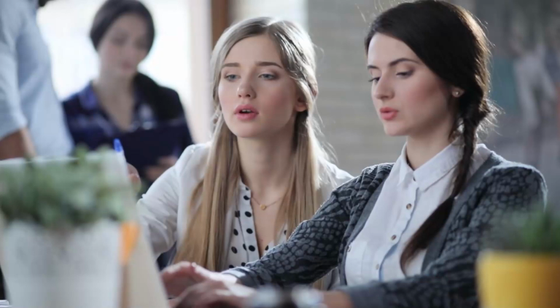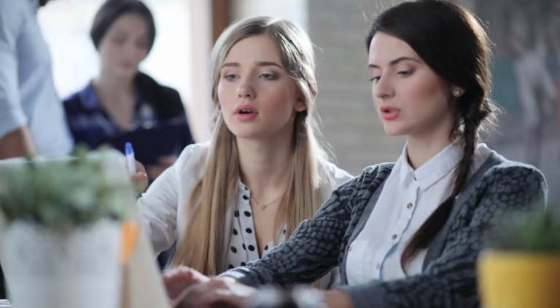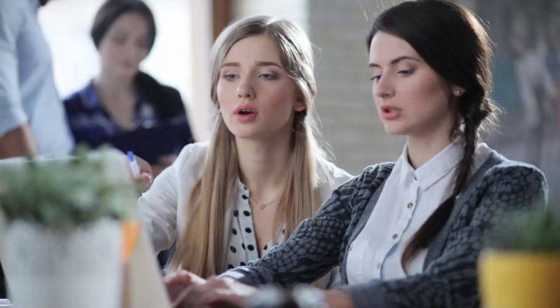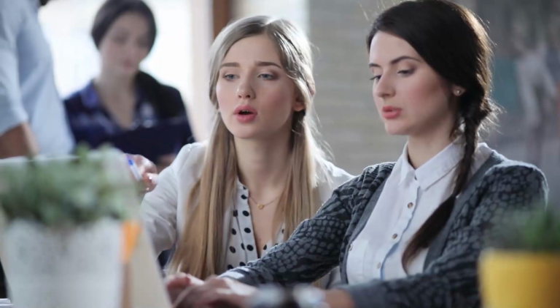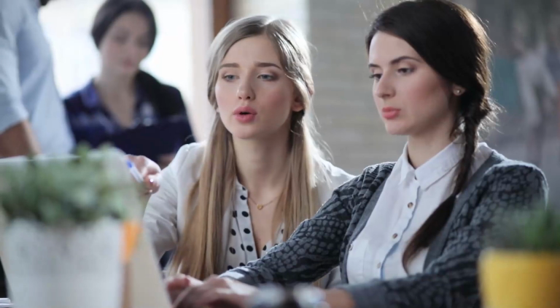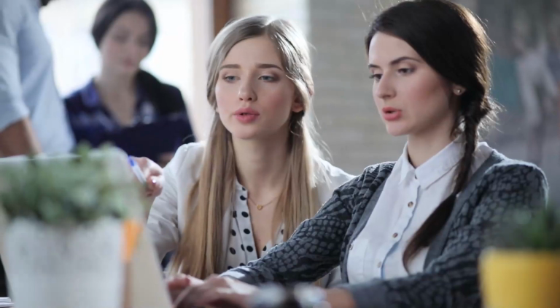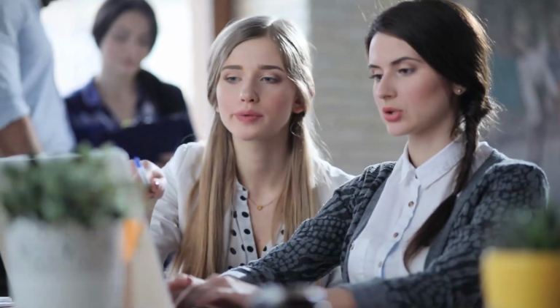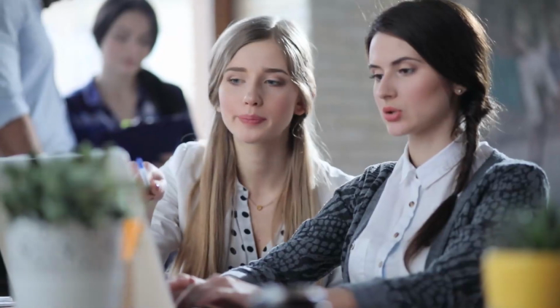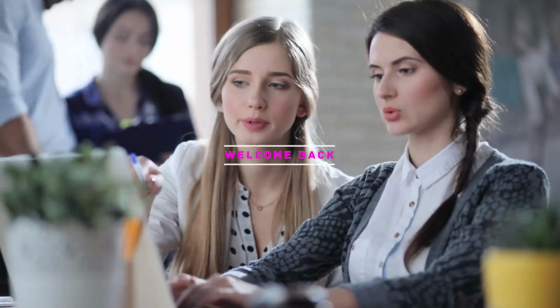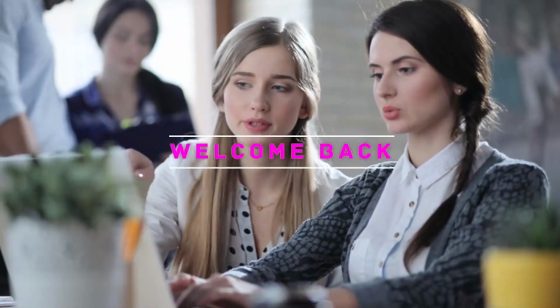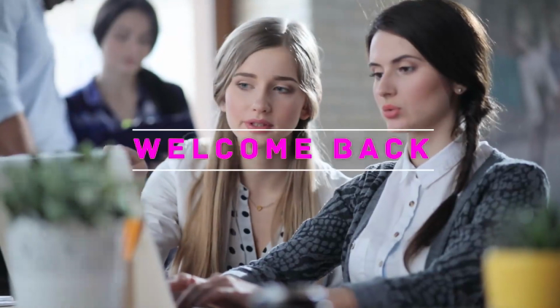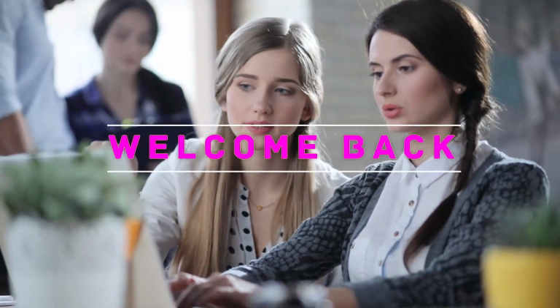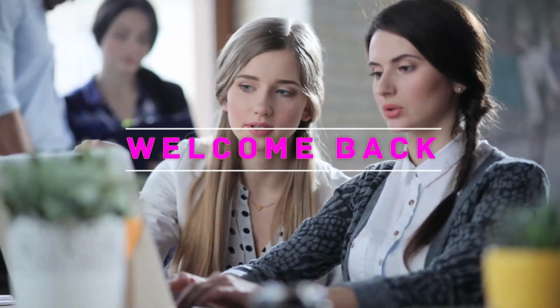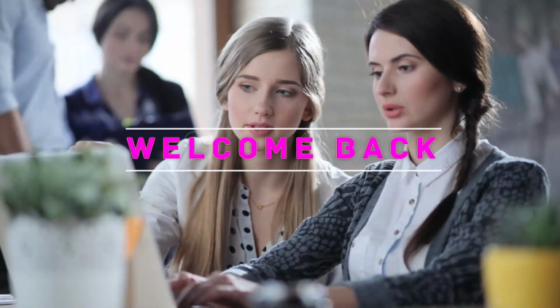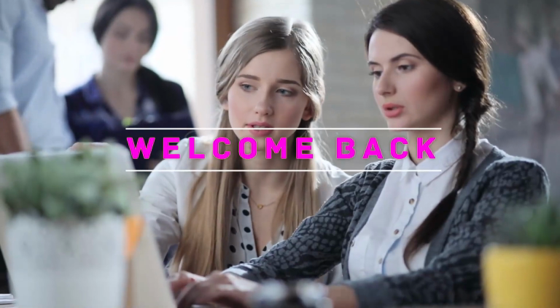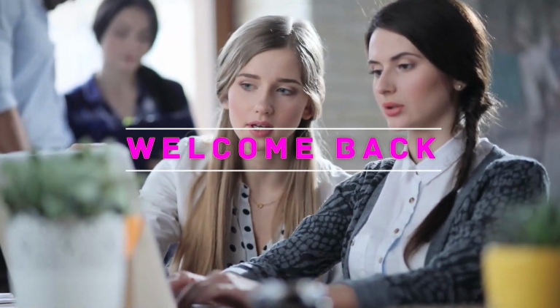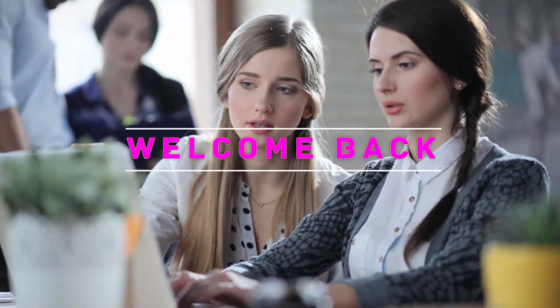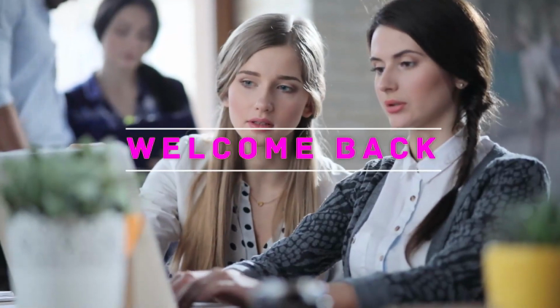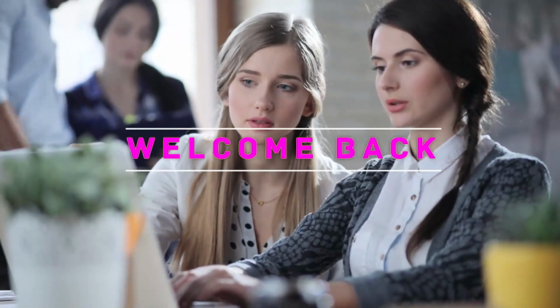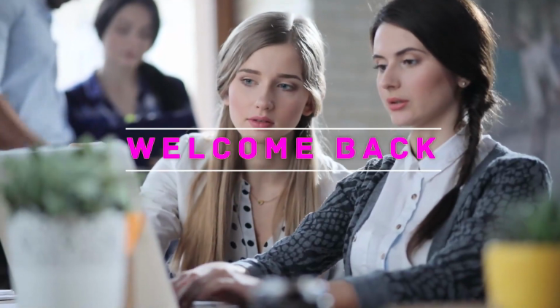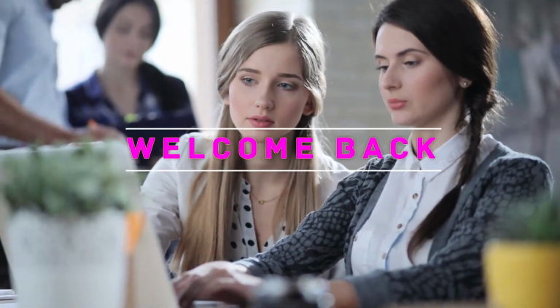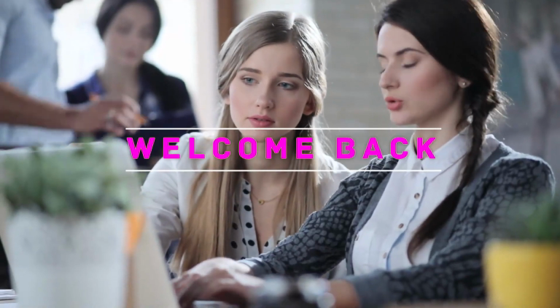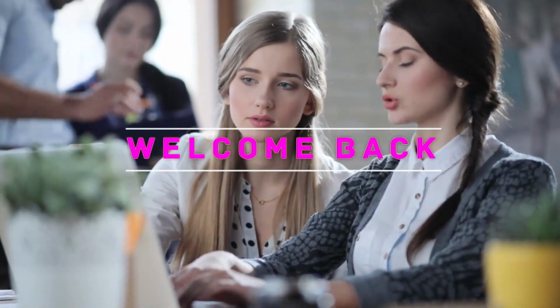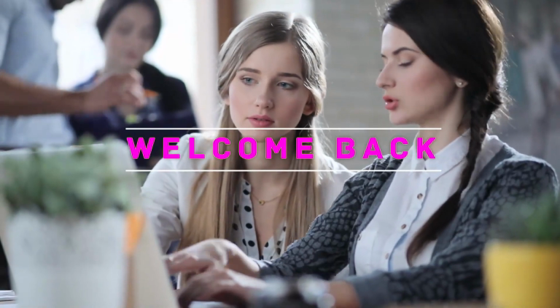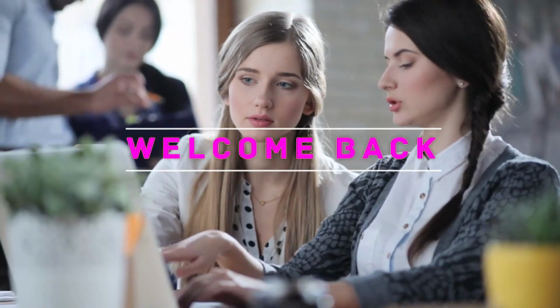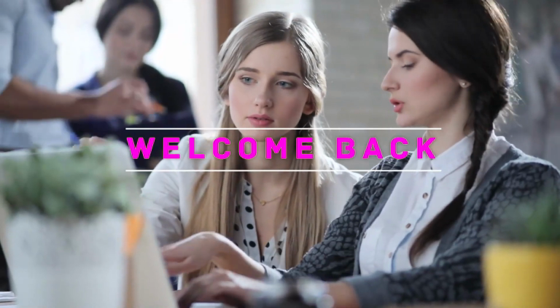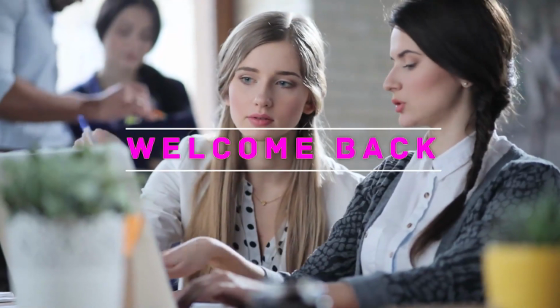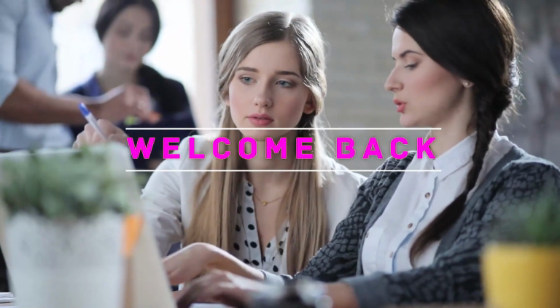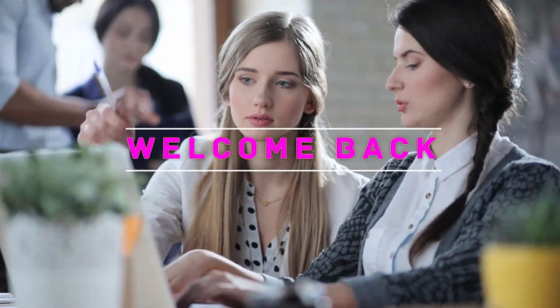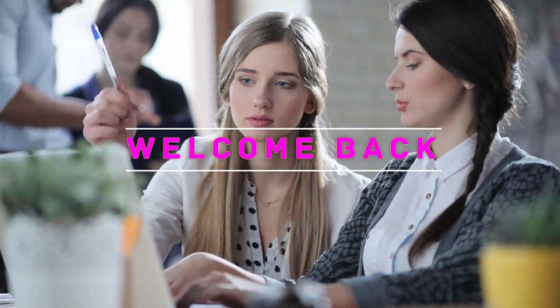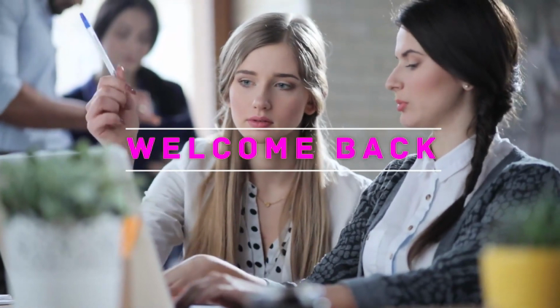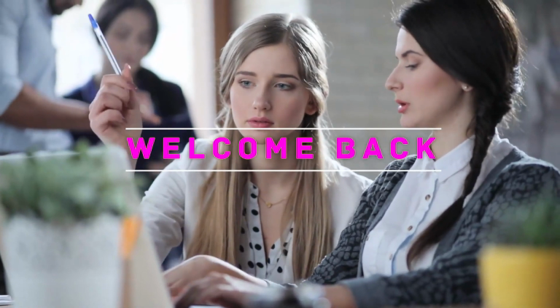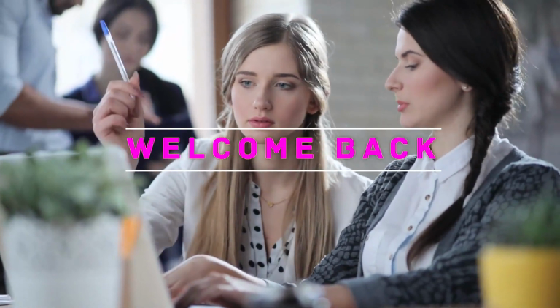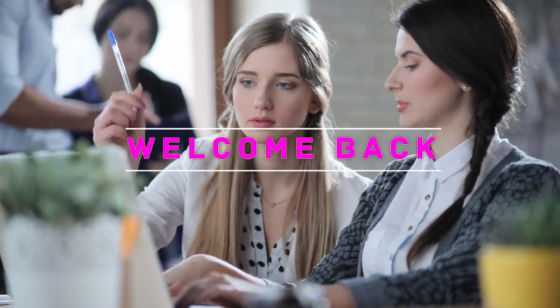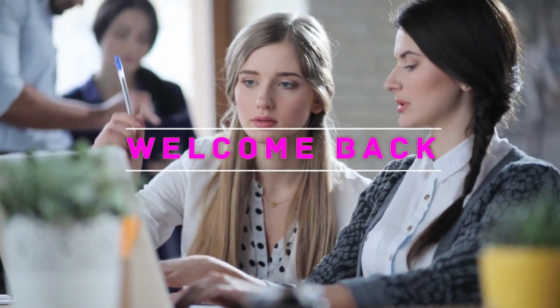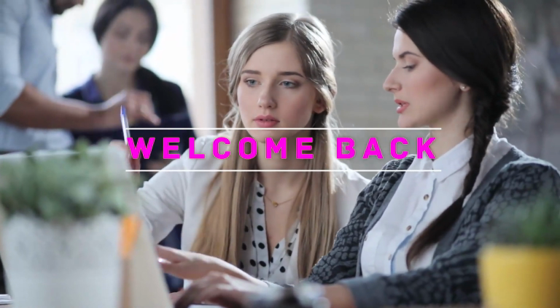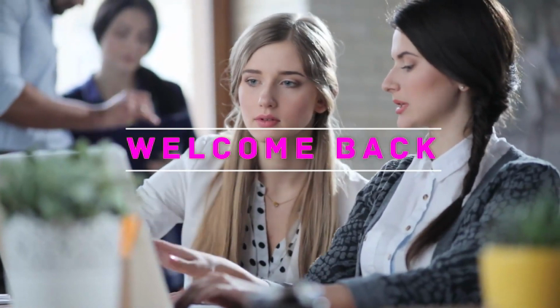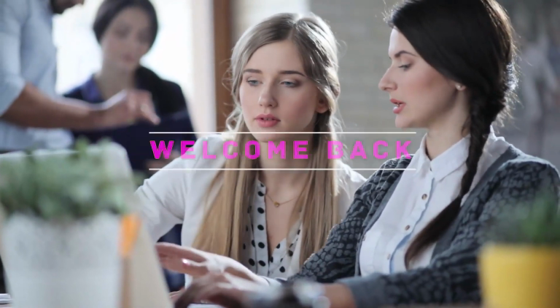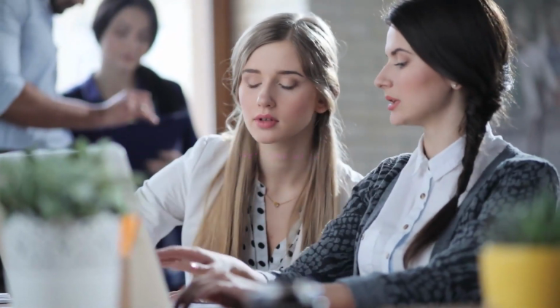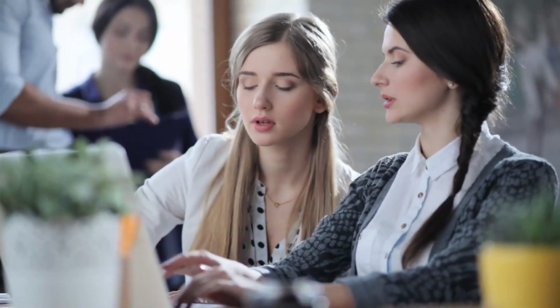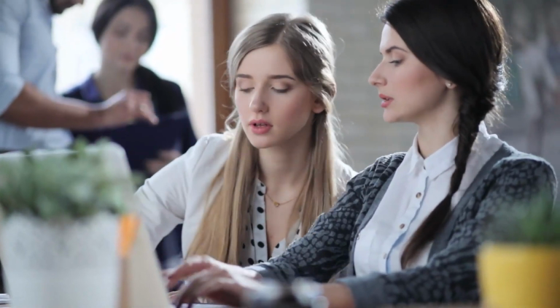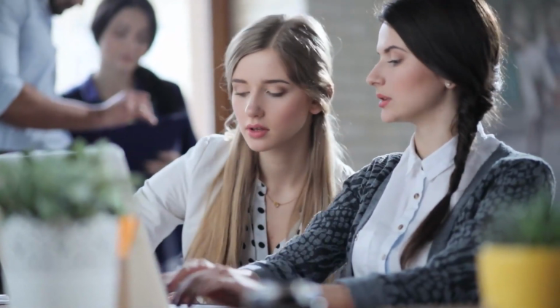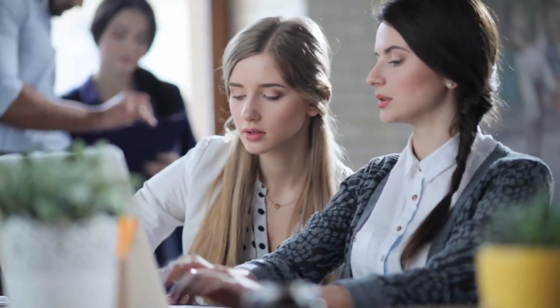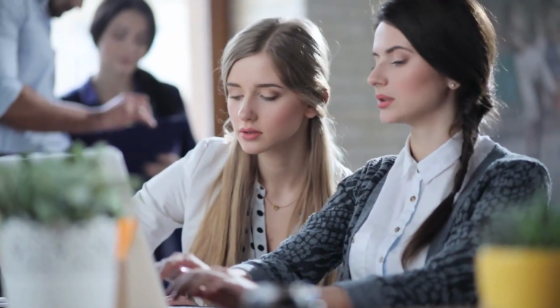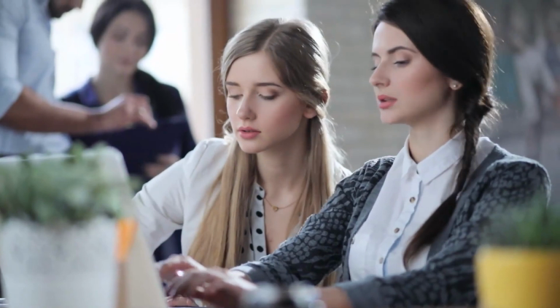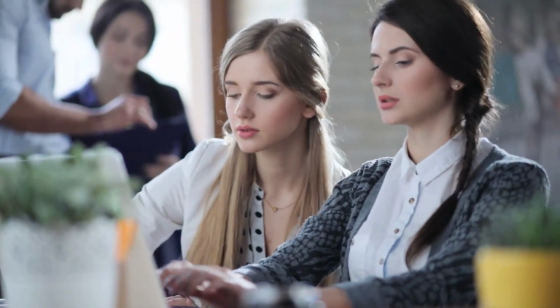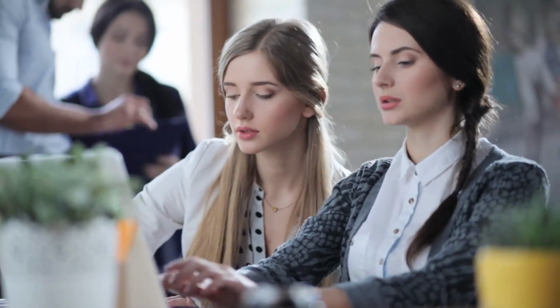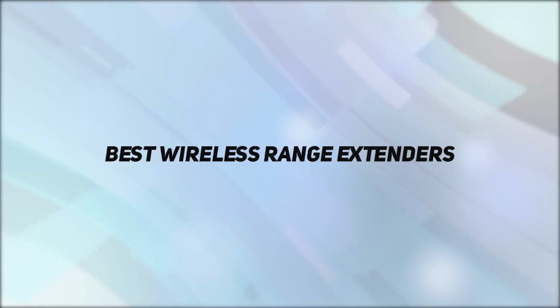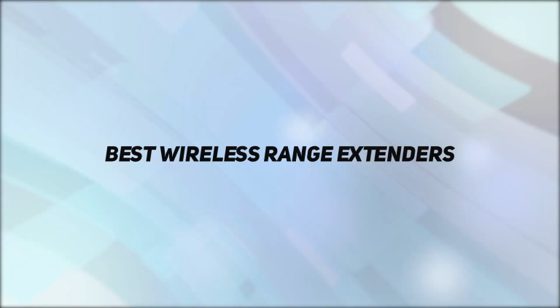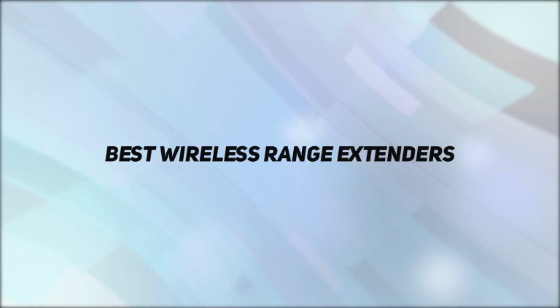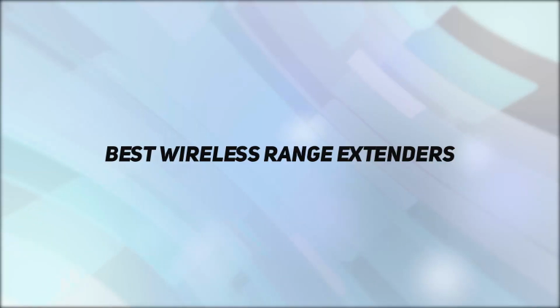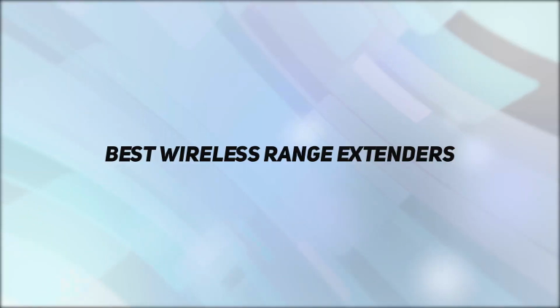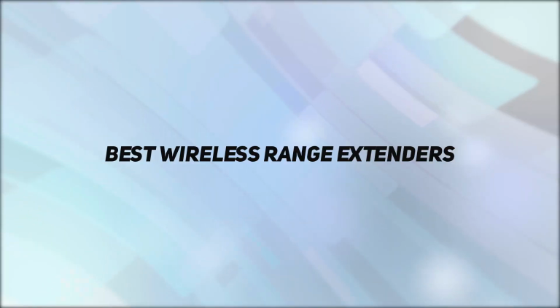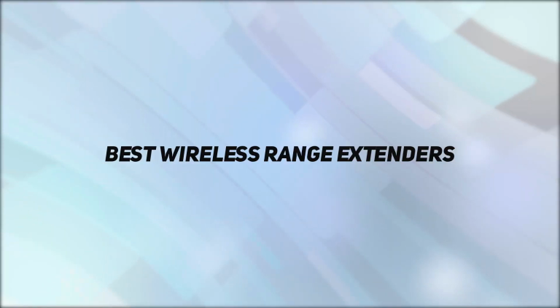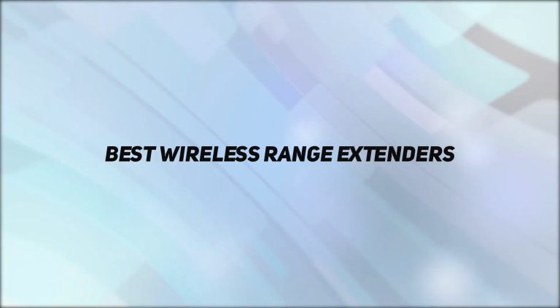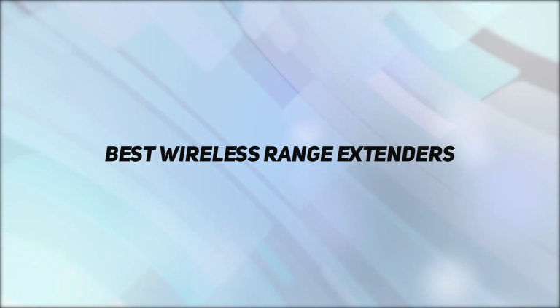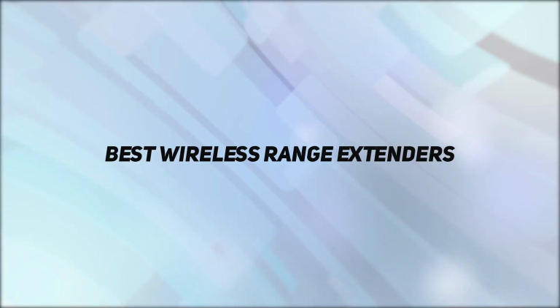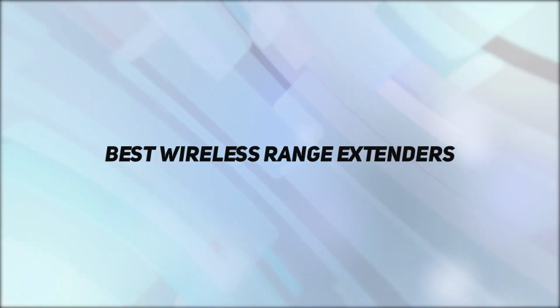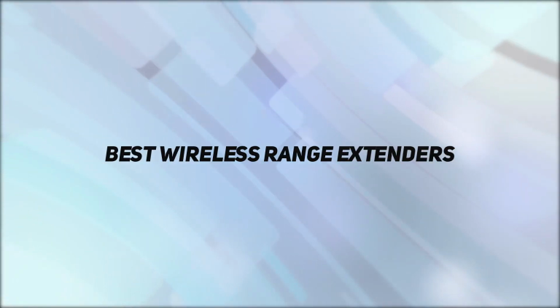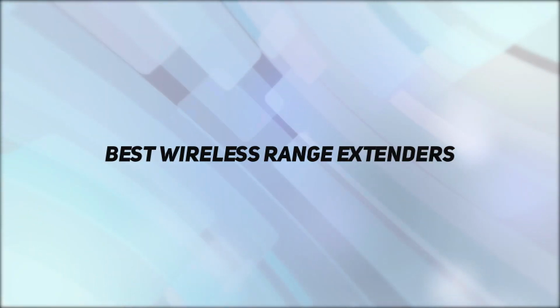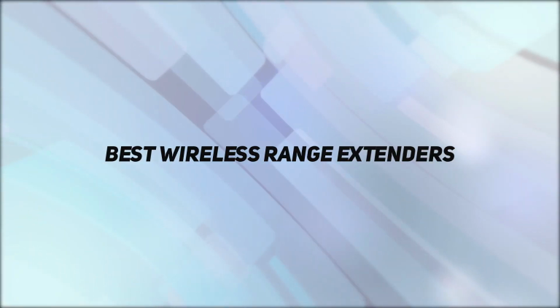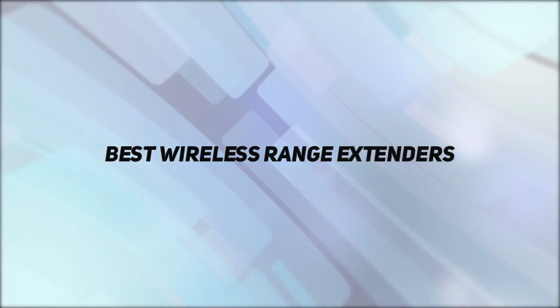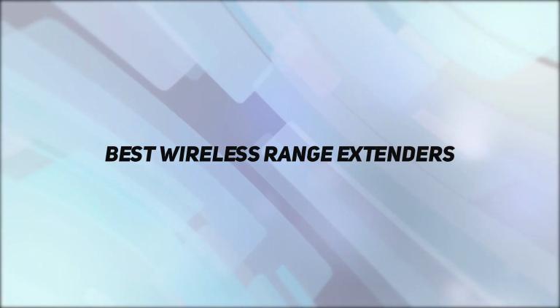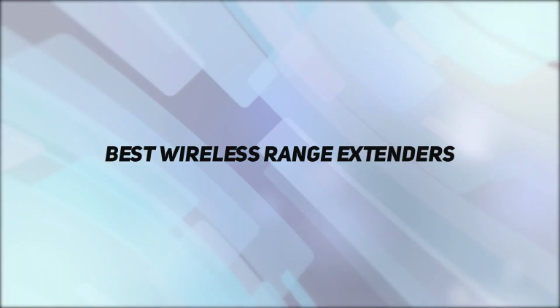Hey, welcome back to my channel. In this video, I'm gonna talk about the top 5 best wireless range extenders.